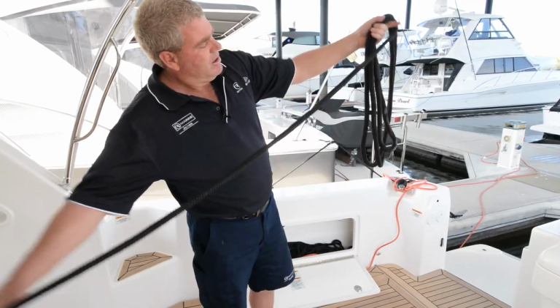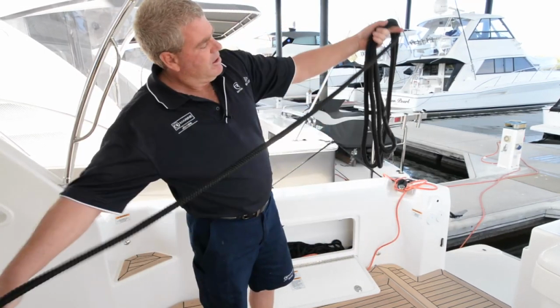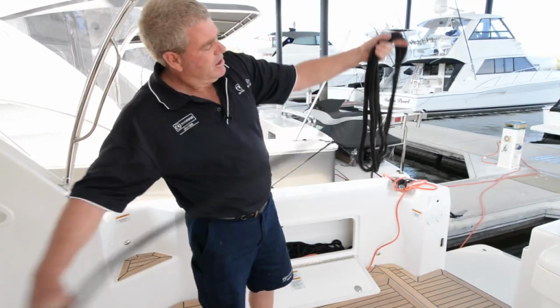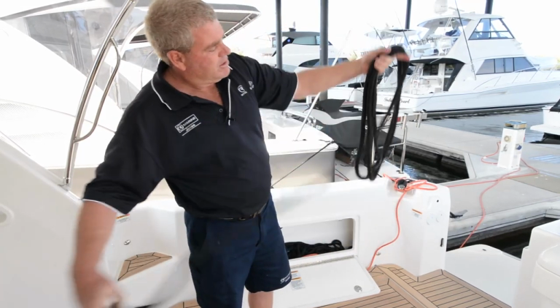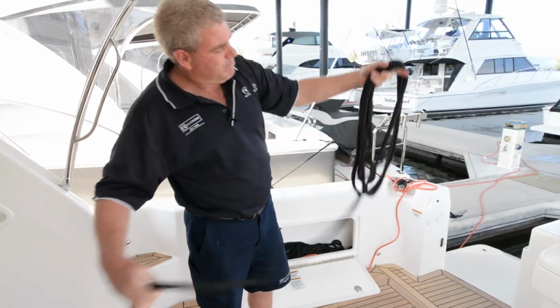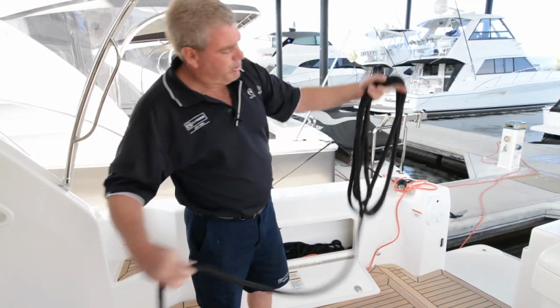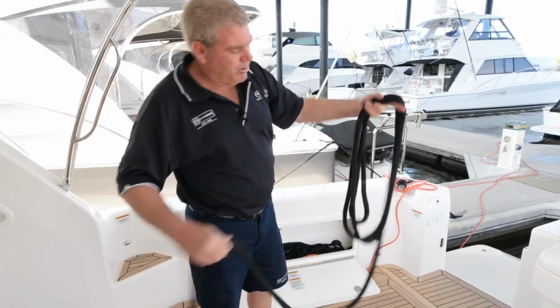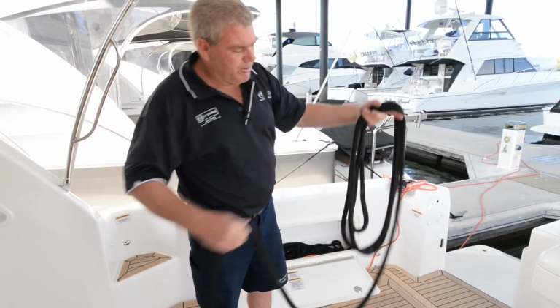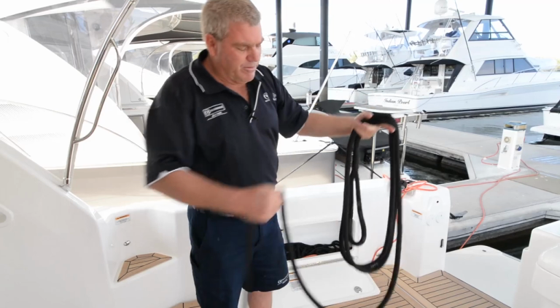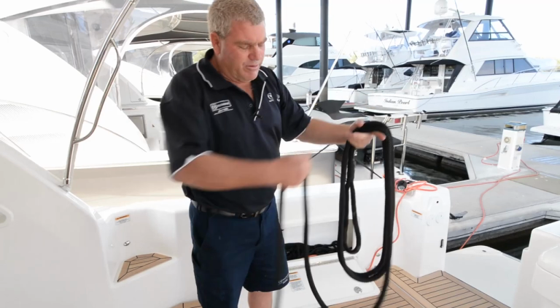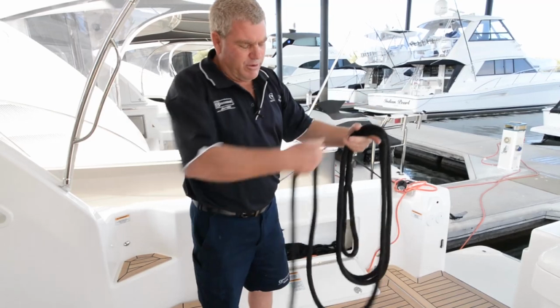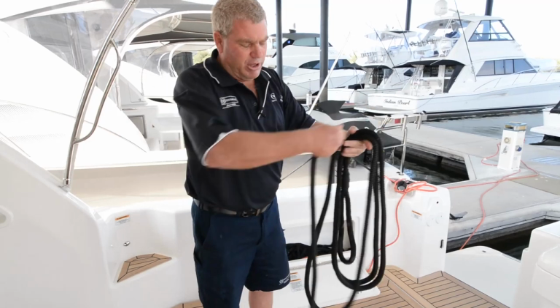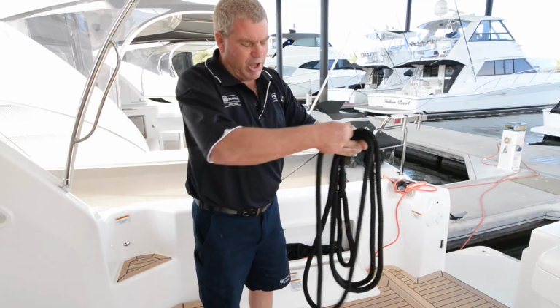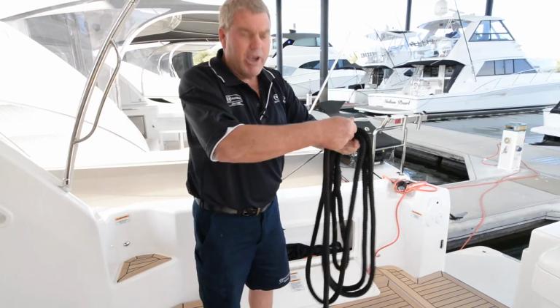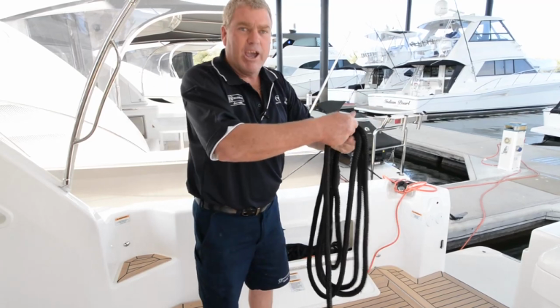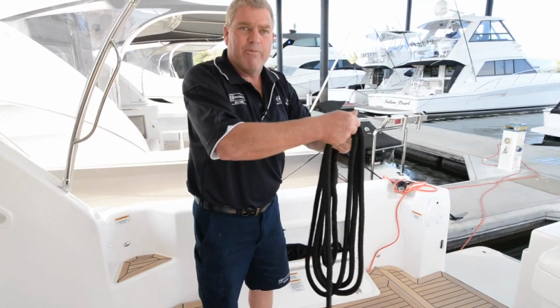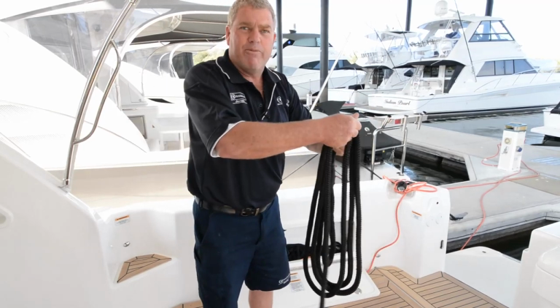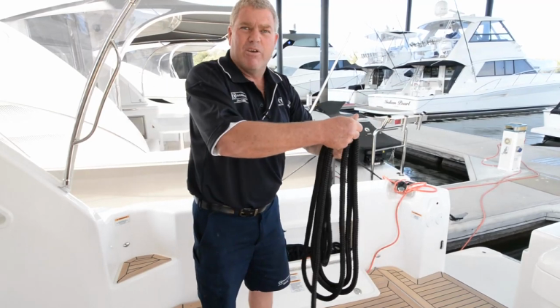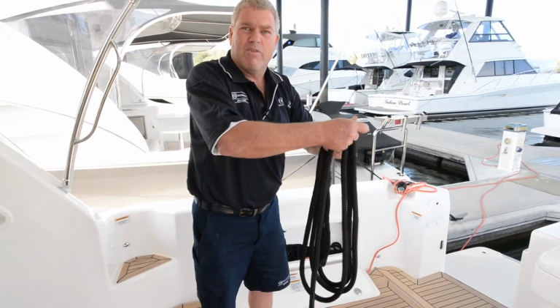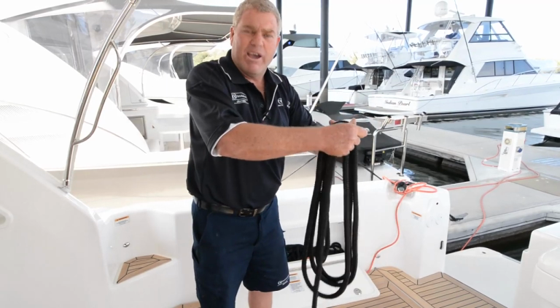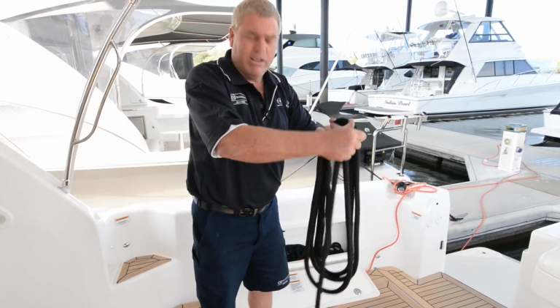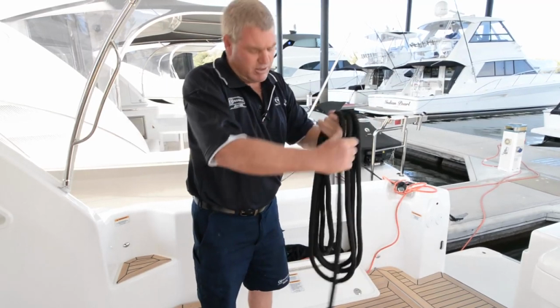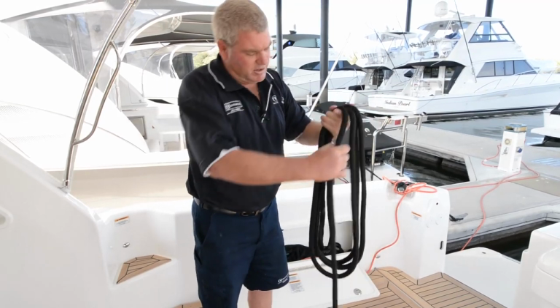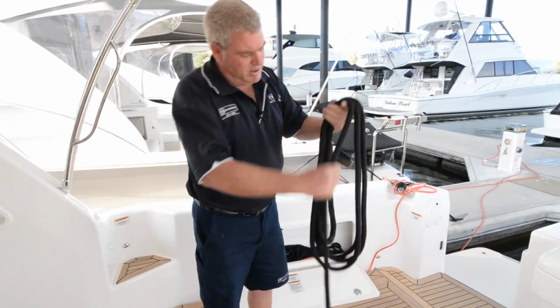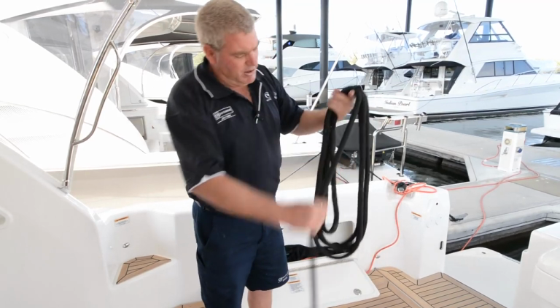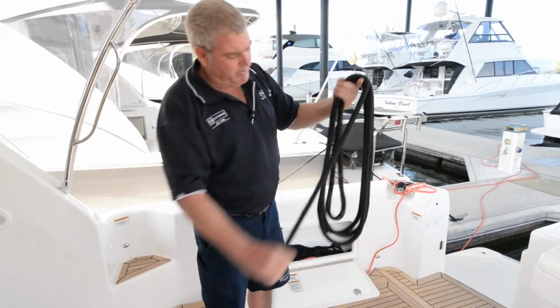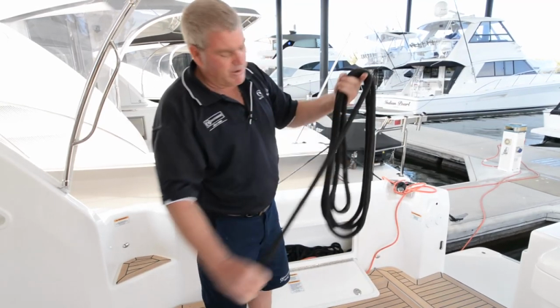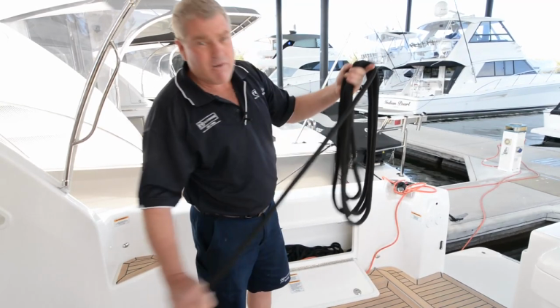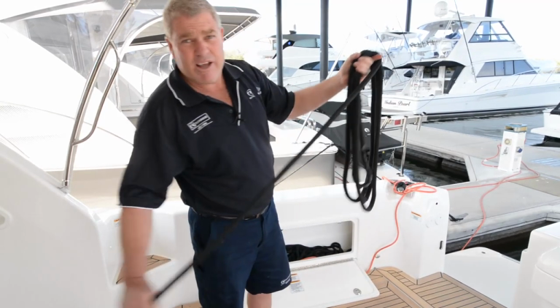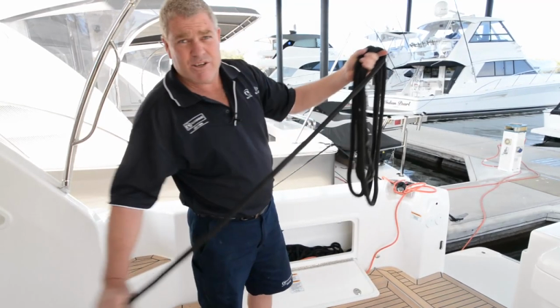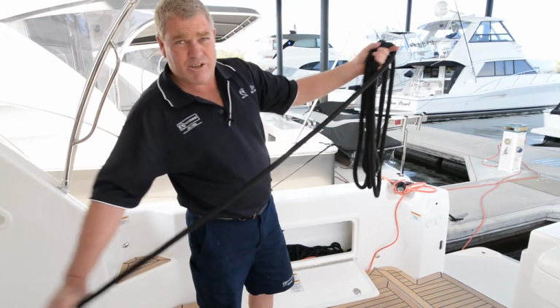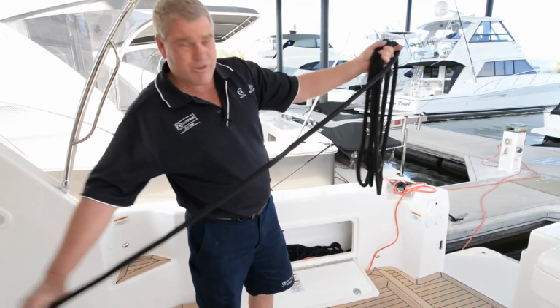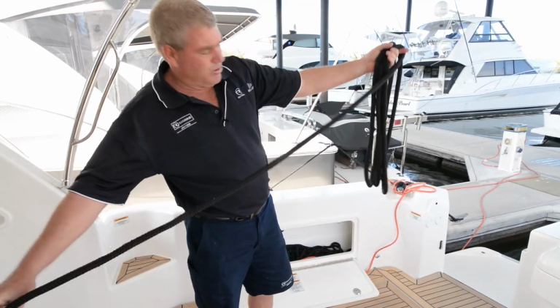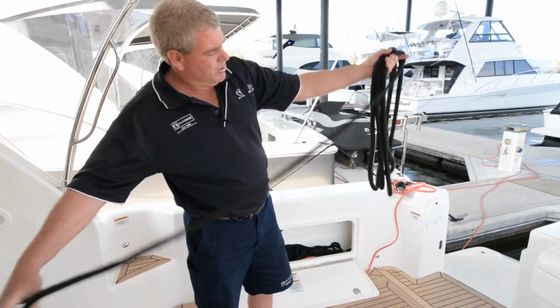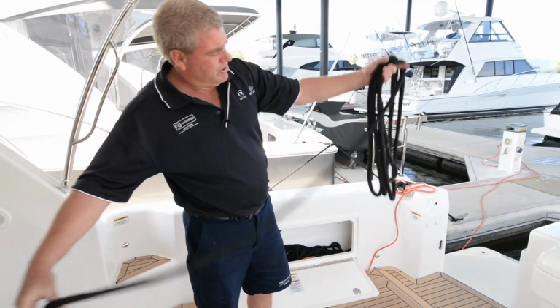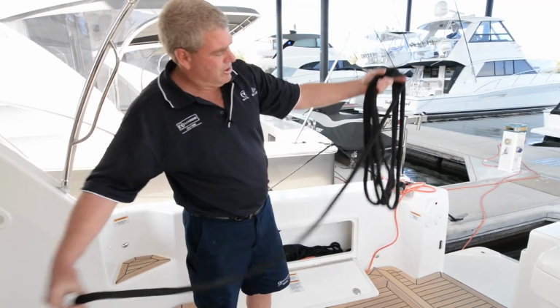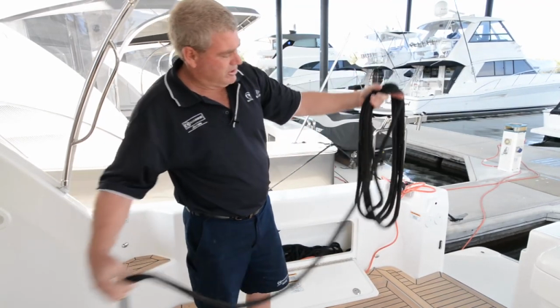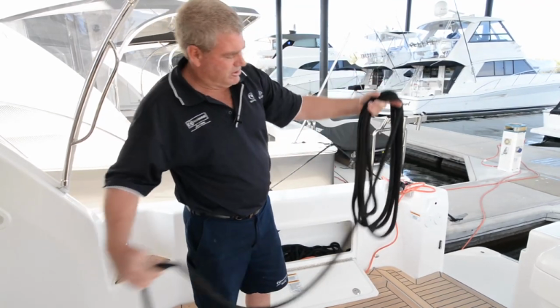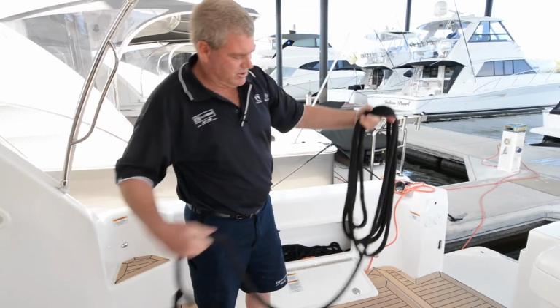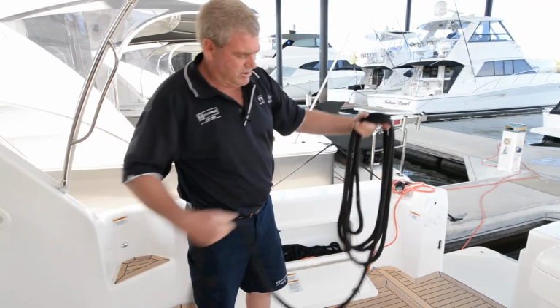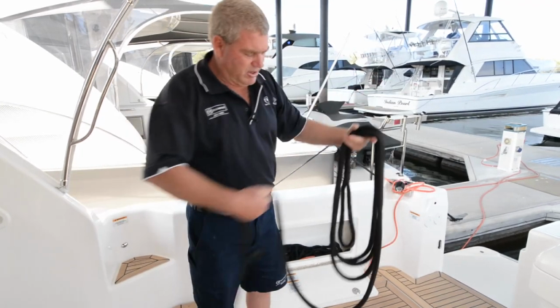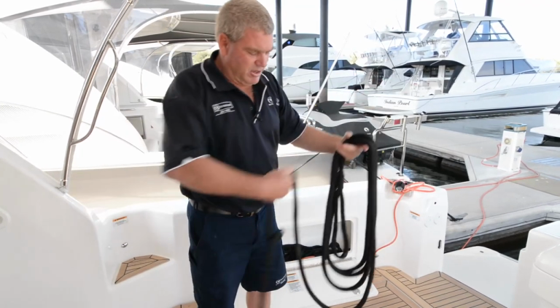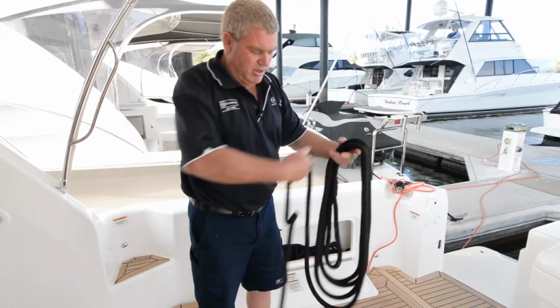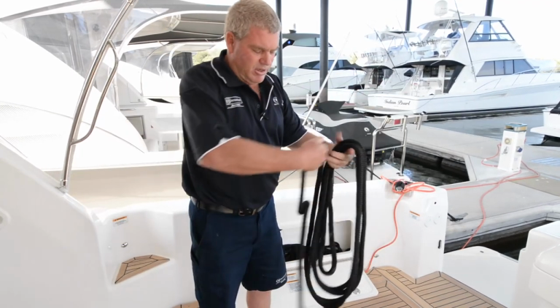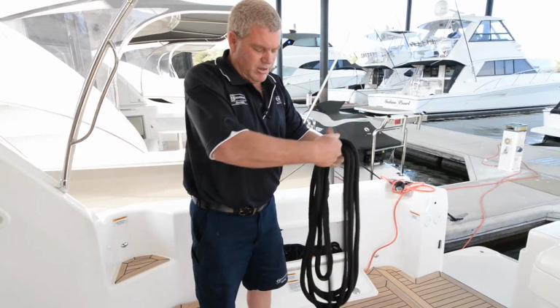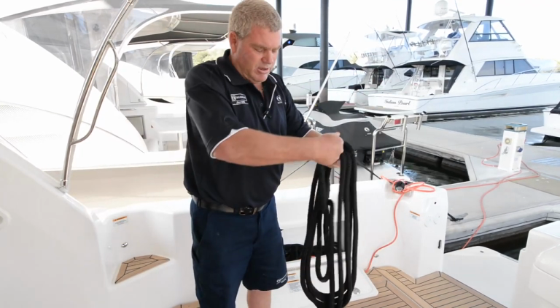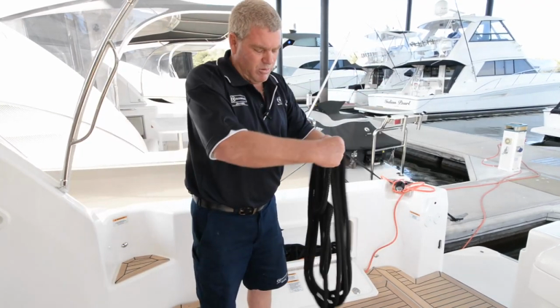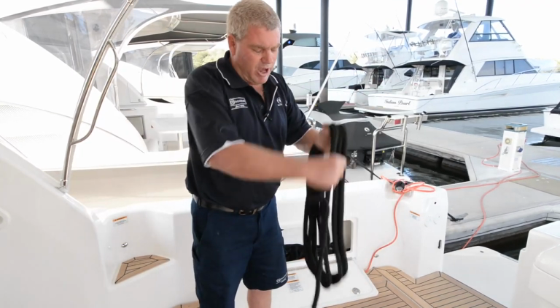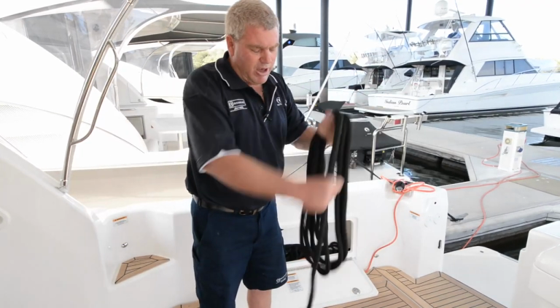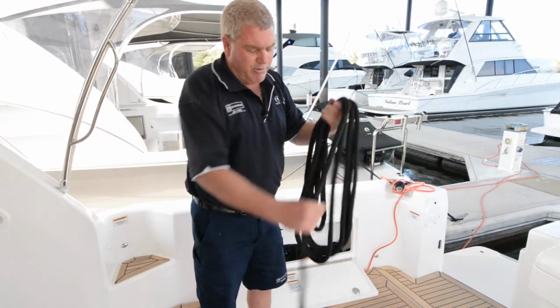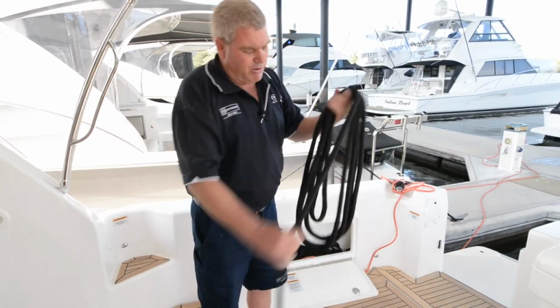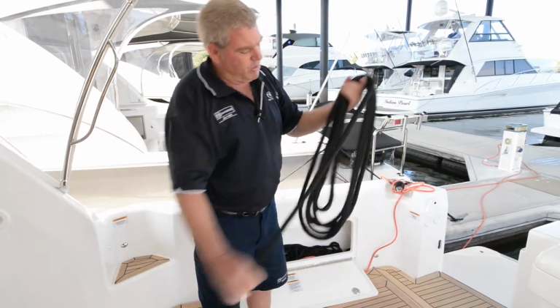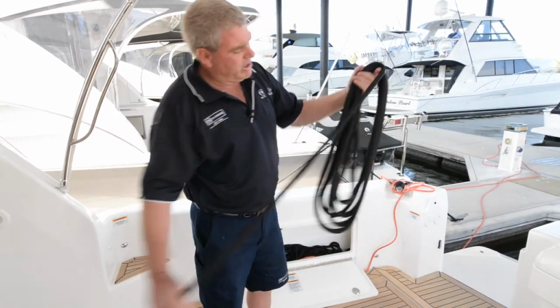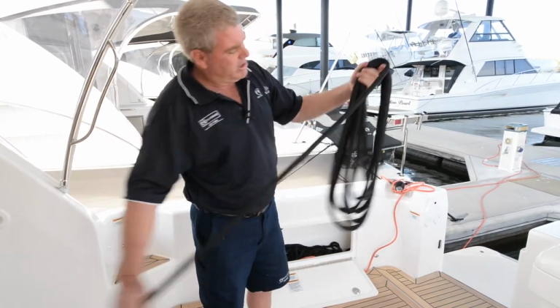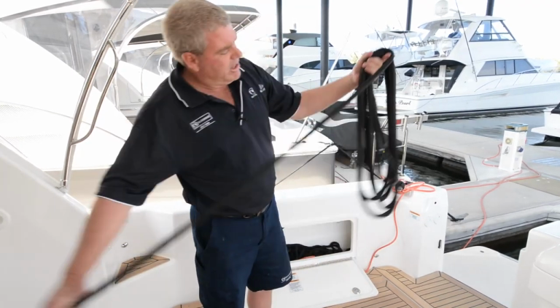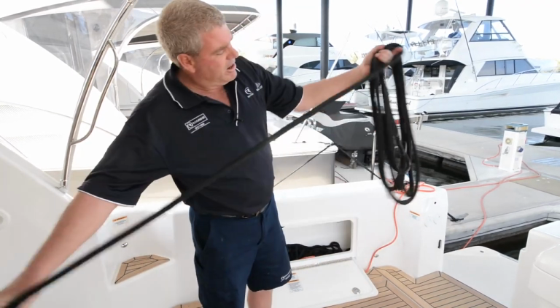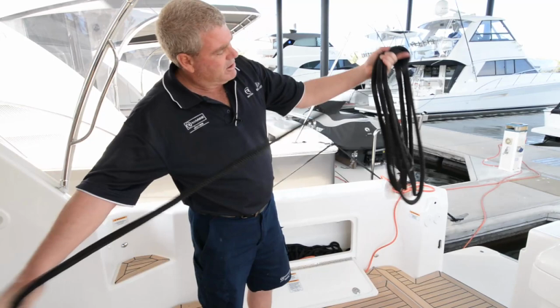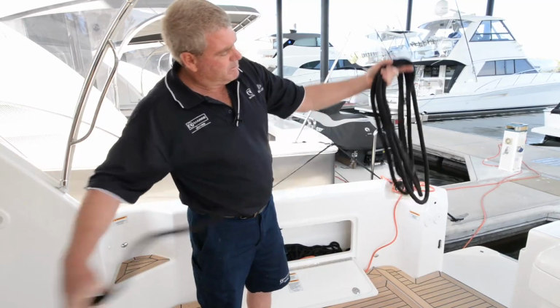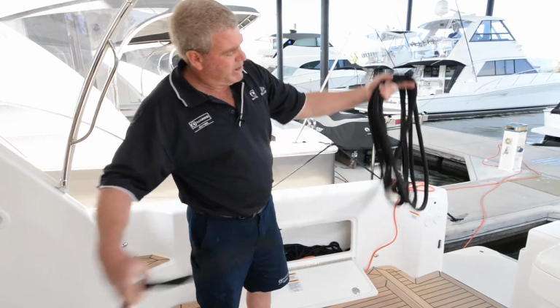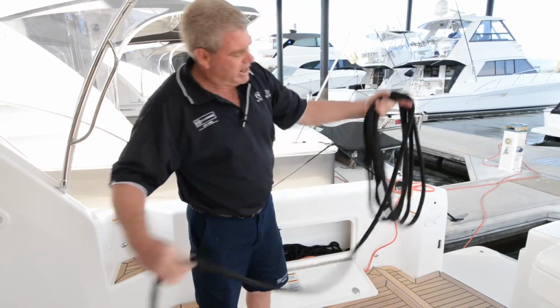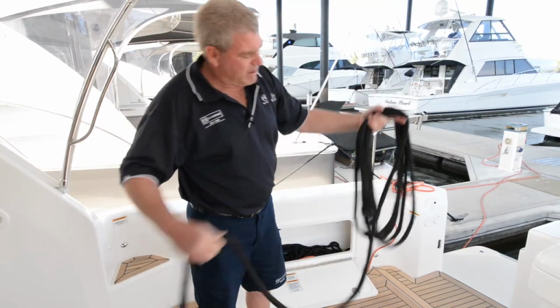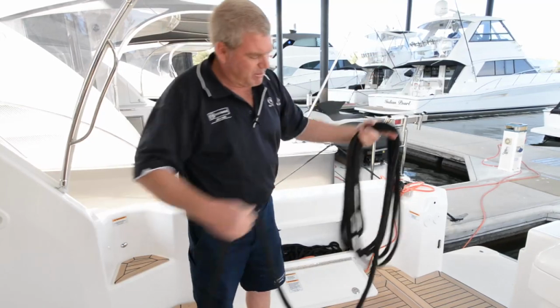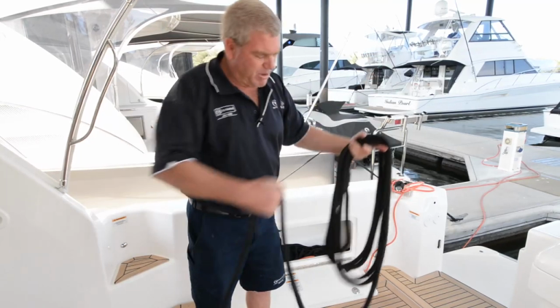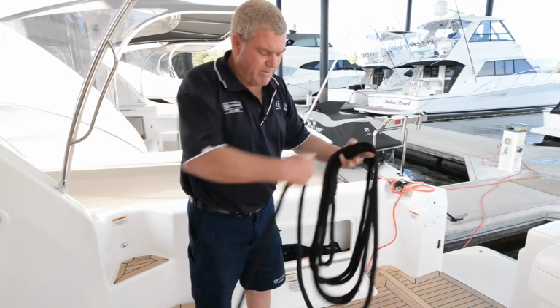It's important that you don't get figure eights. Figure eights just cause knots. So we'll go through quickly now — I'll speed up a bit.